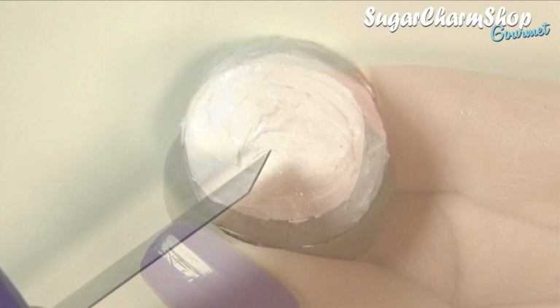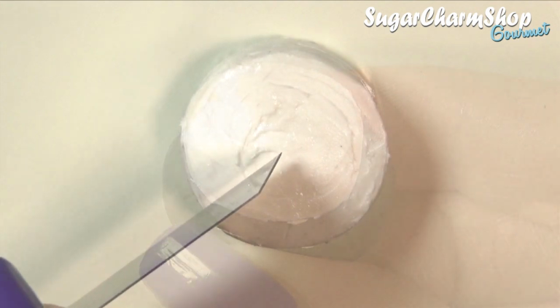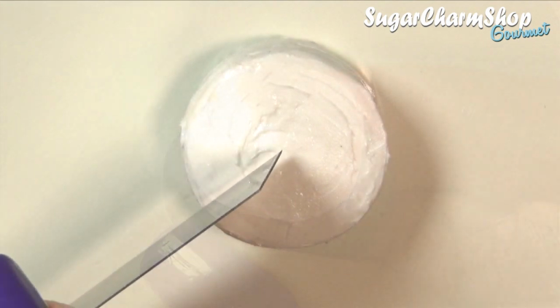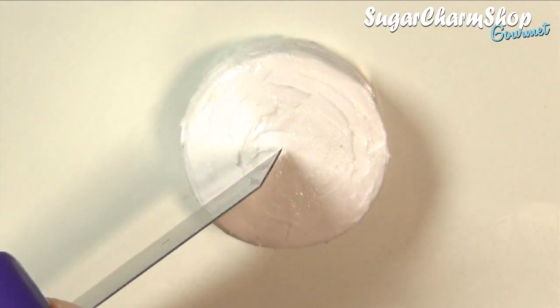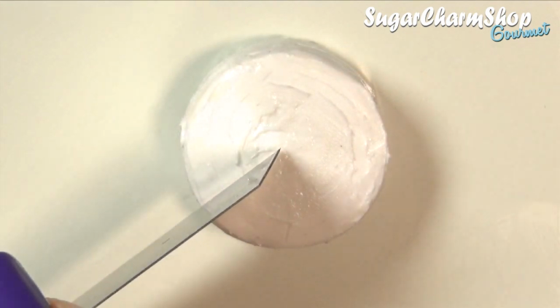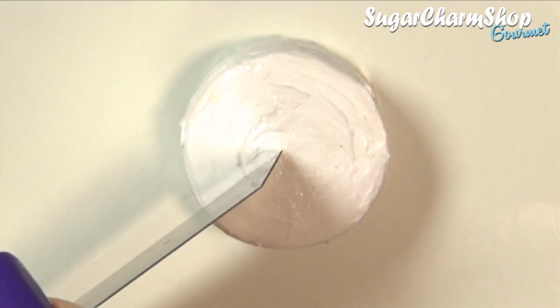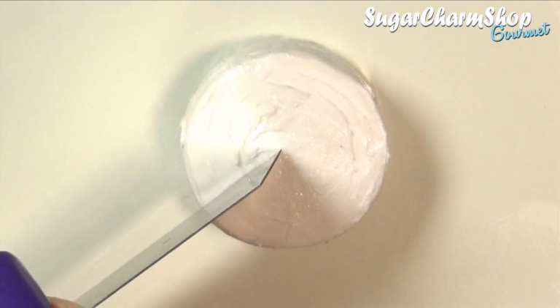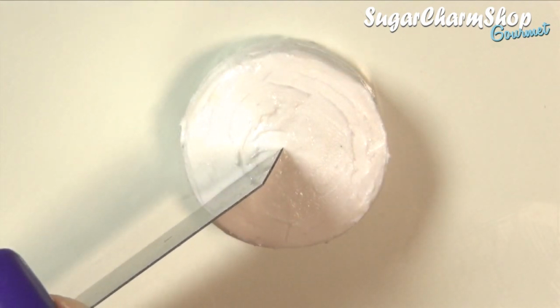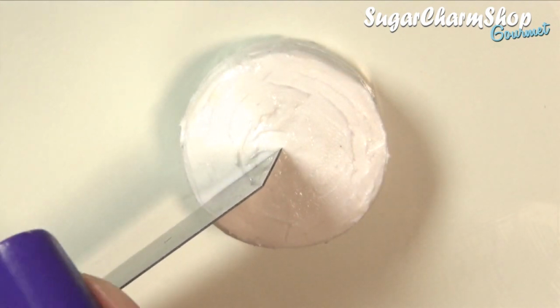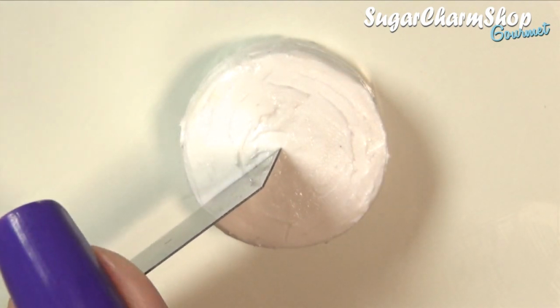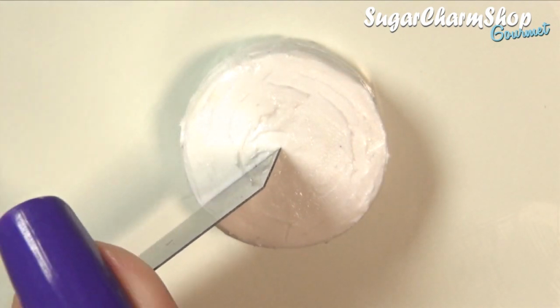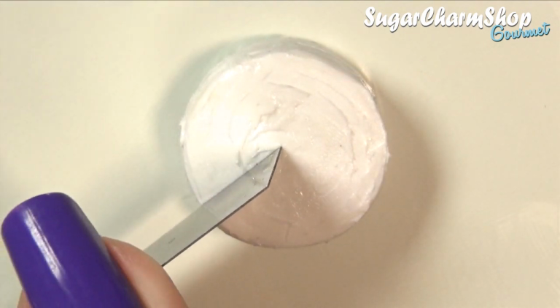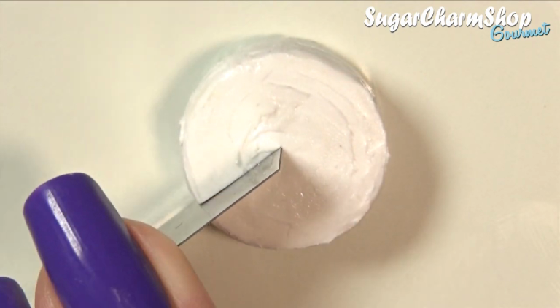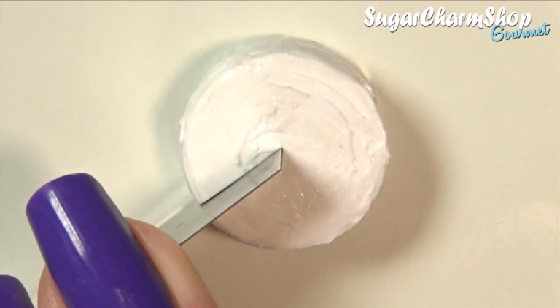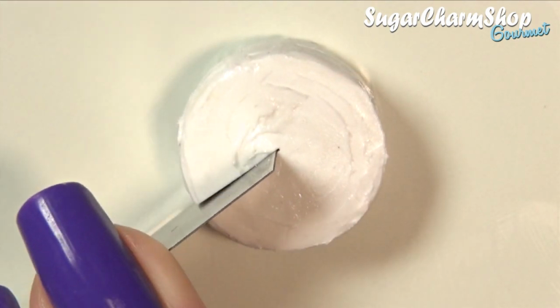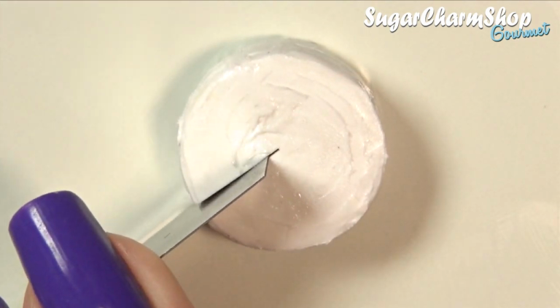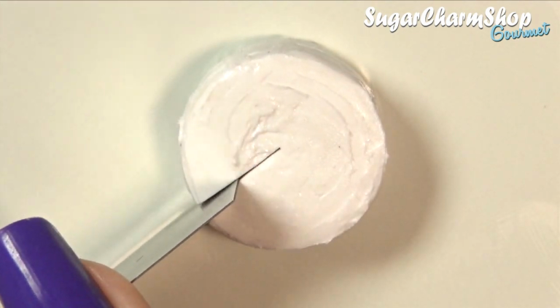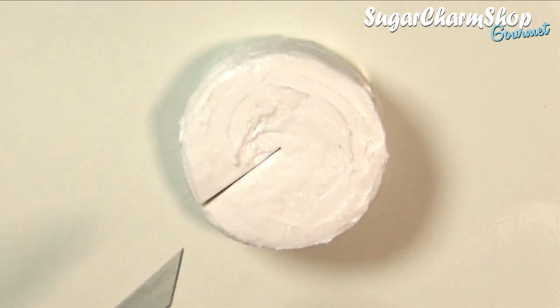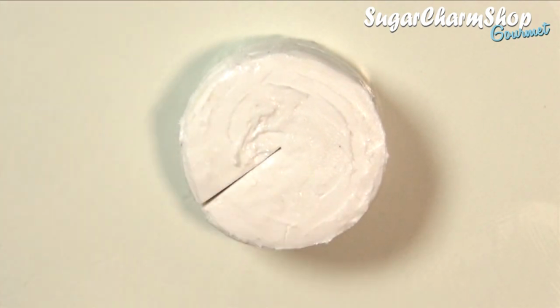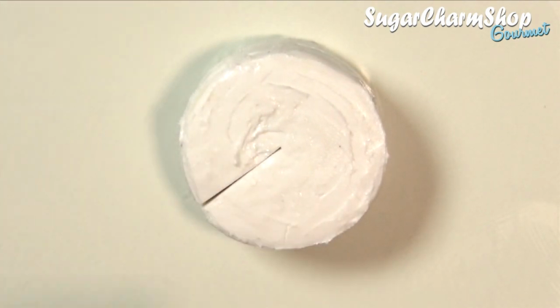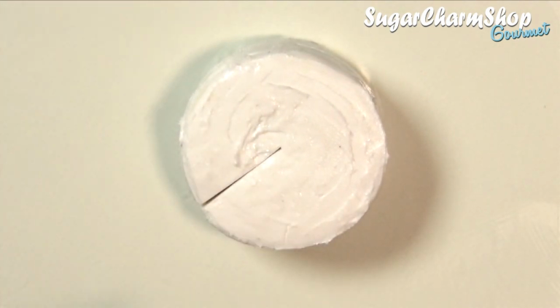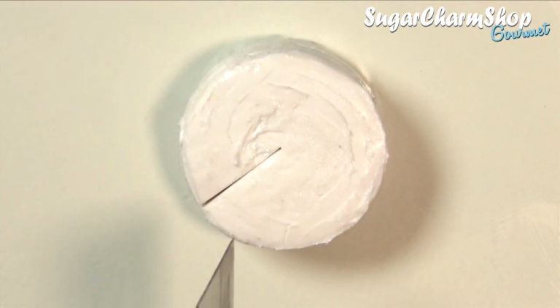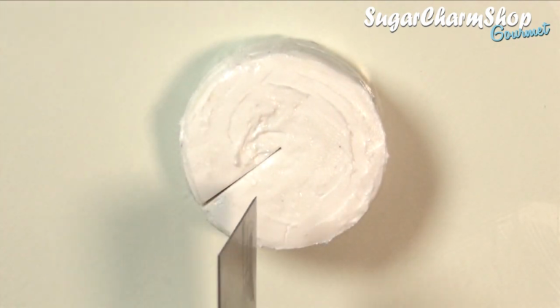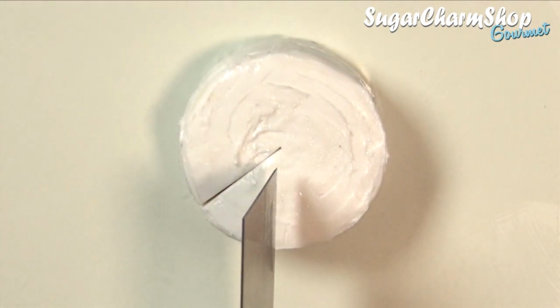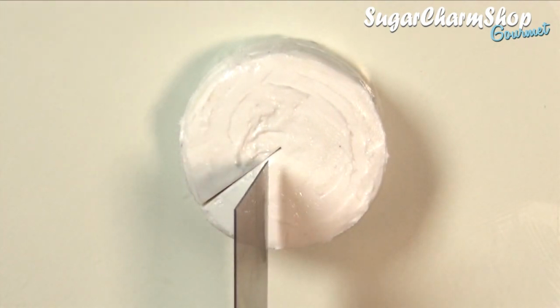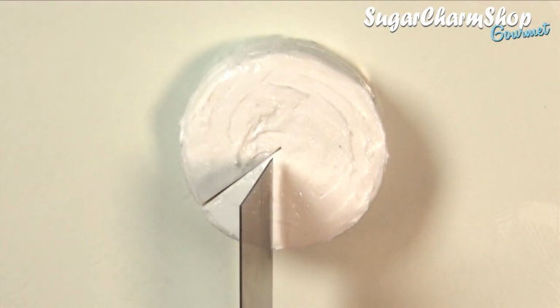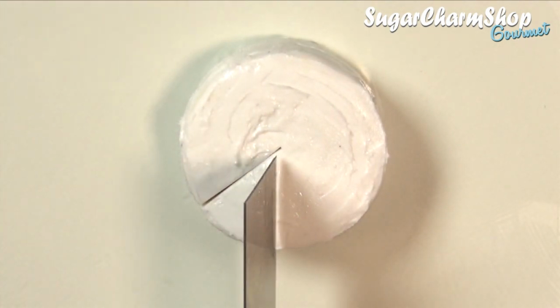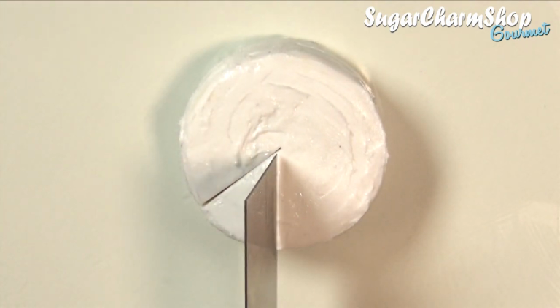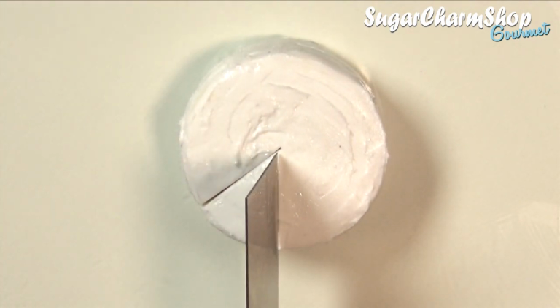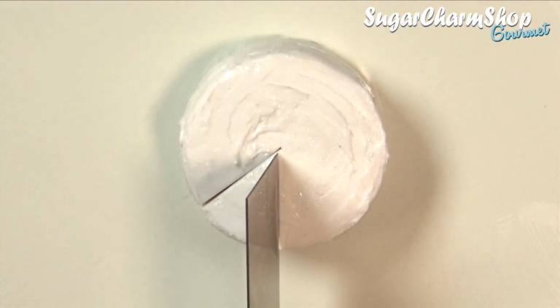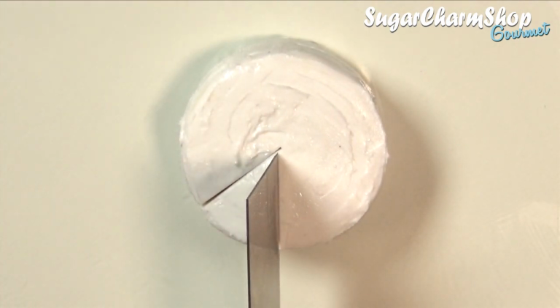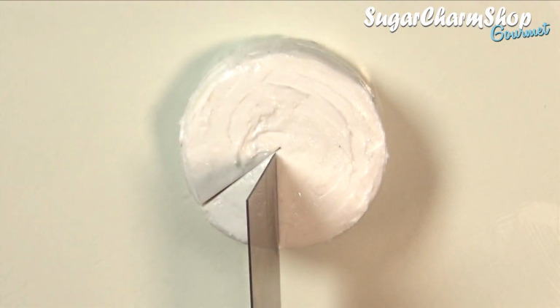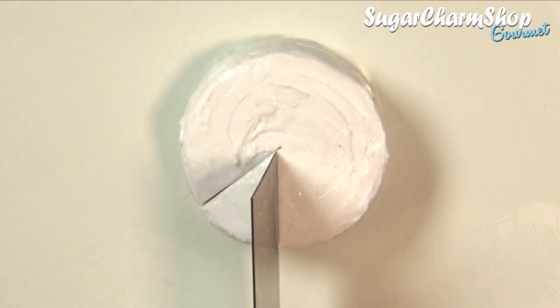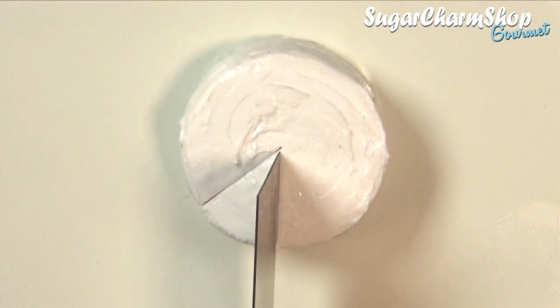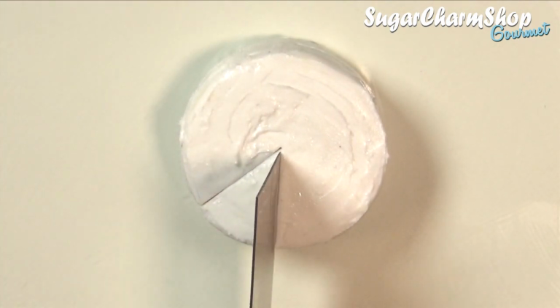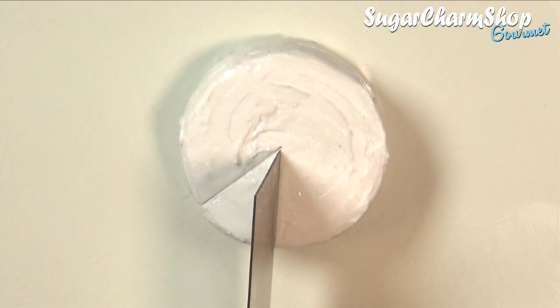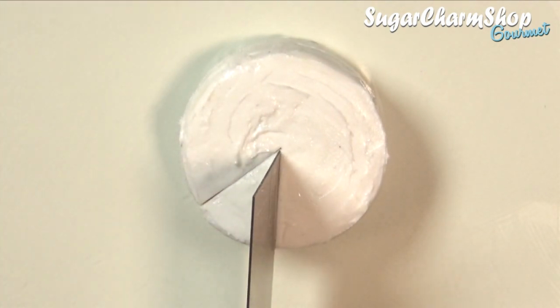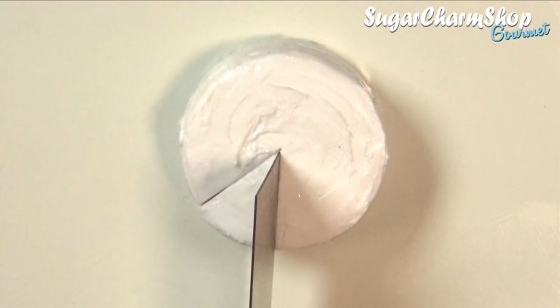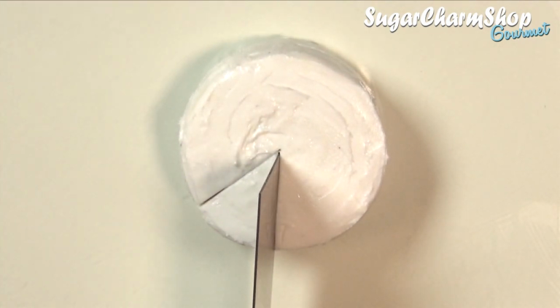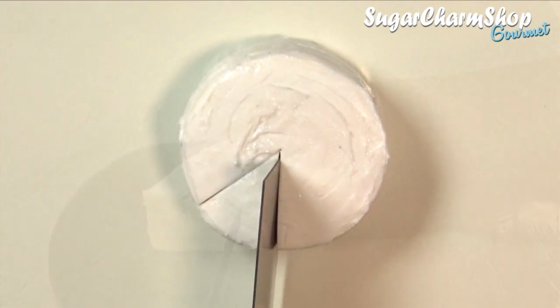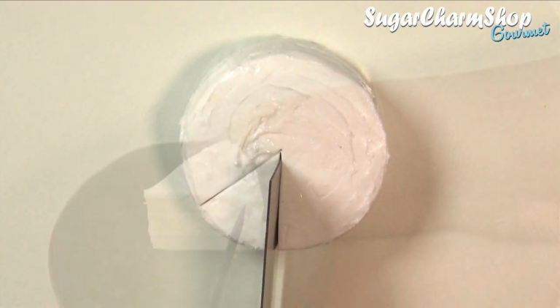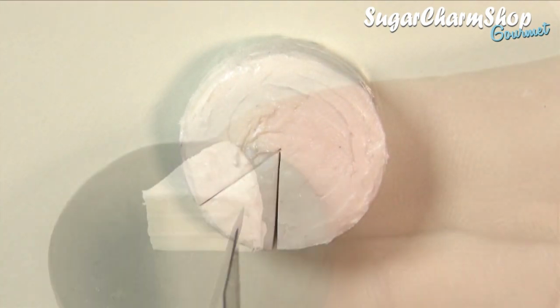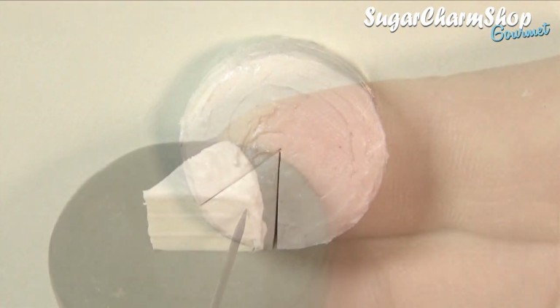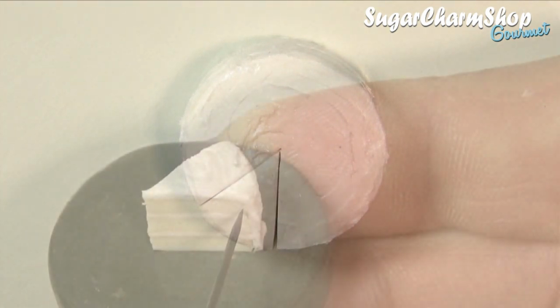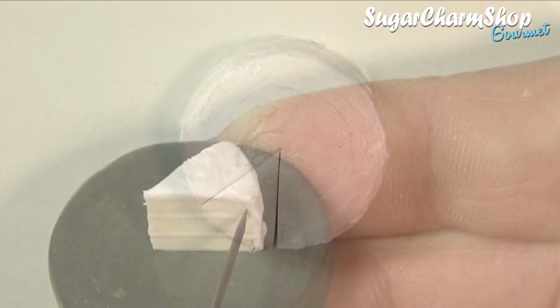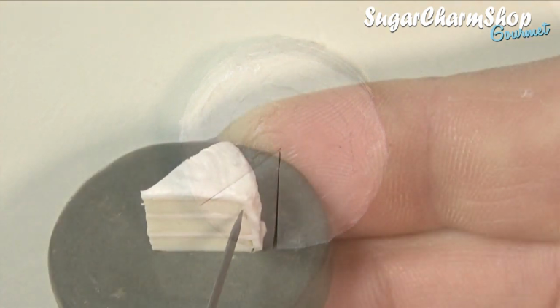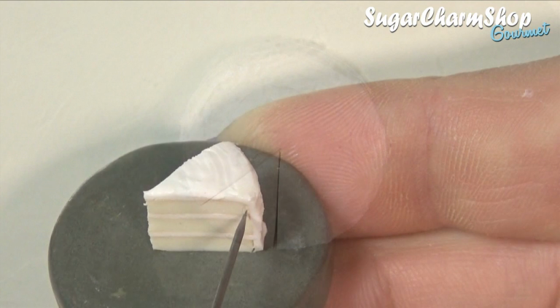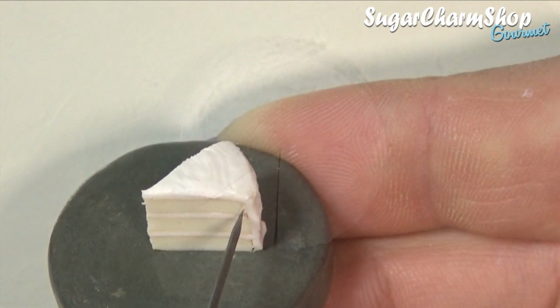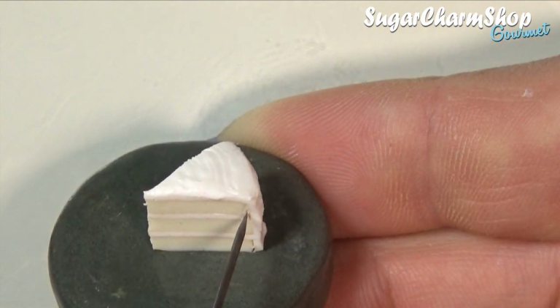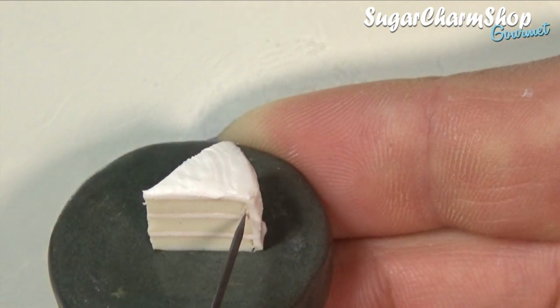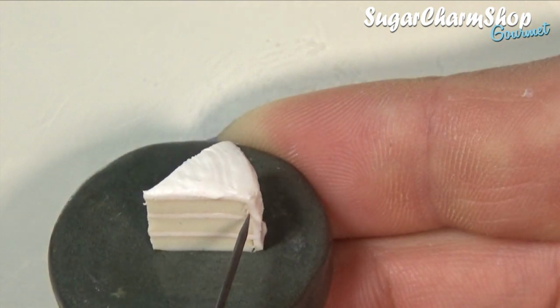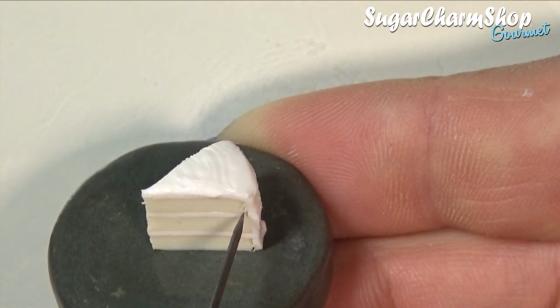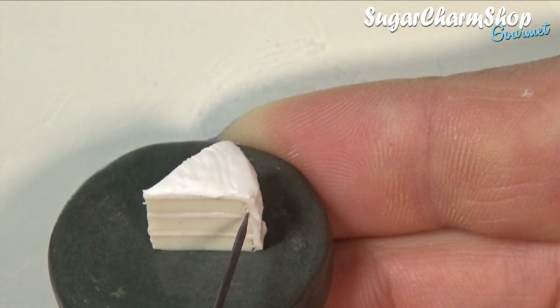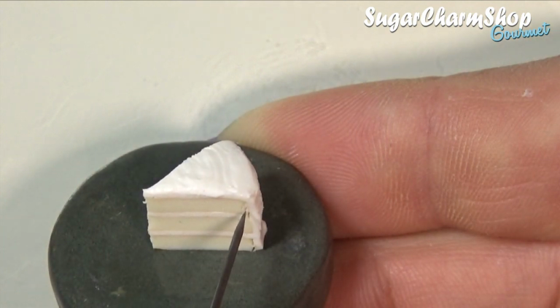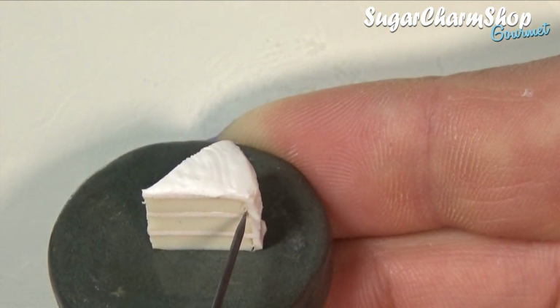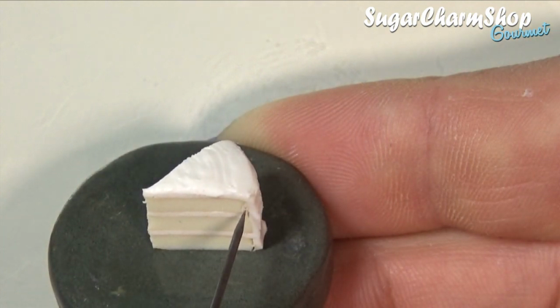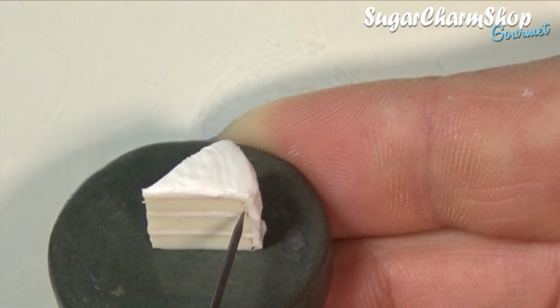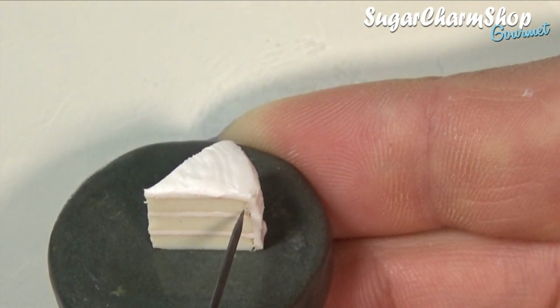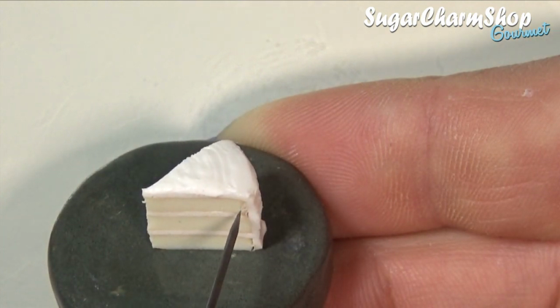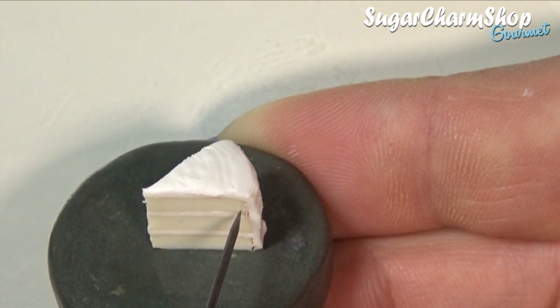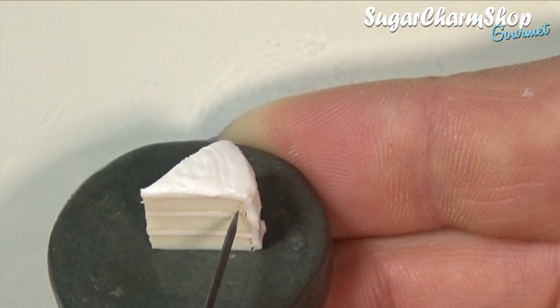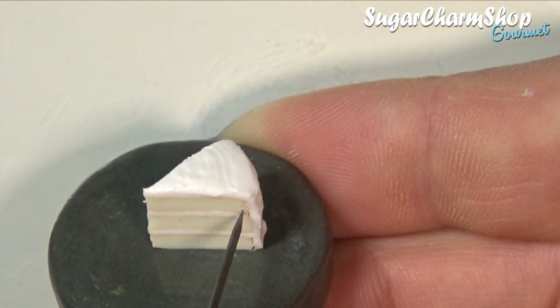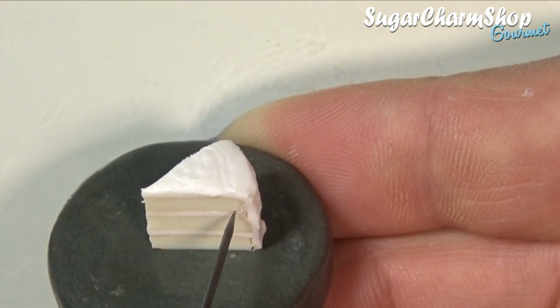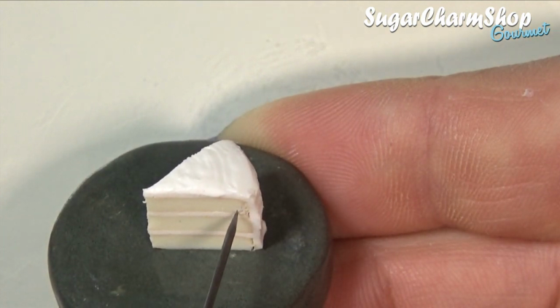Use your blade to cut a couple of slices, and then use a fine needle tool for the inside texture.